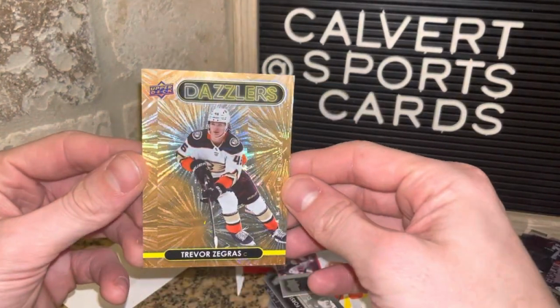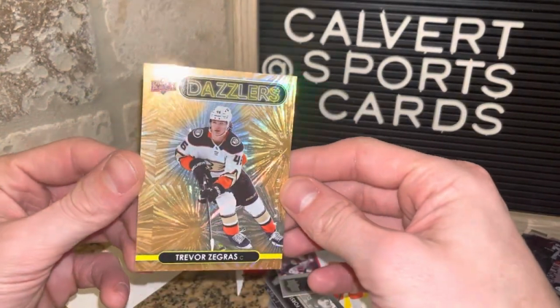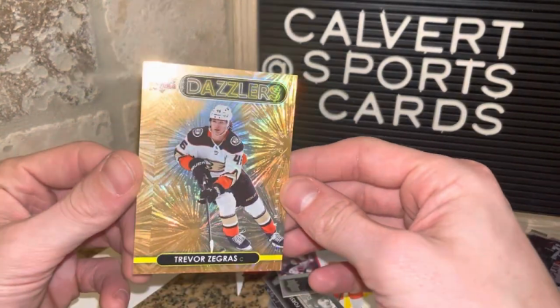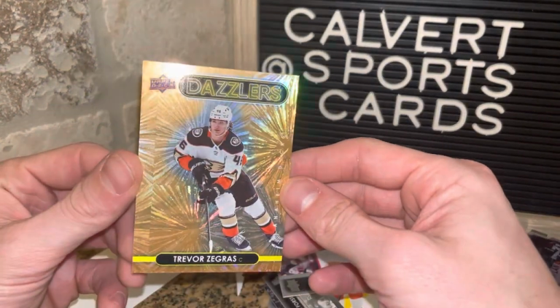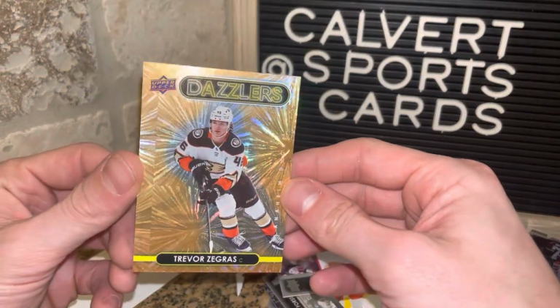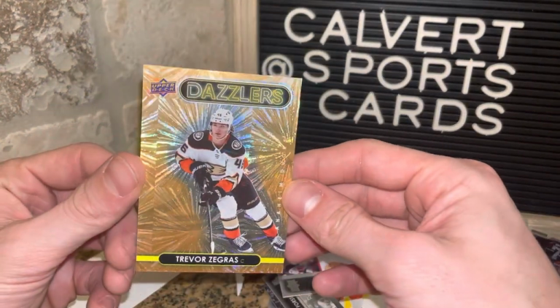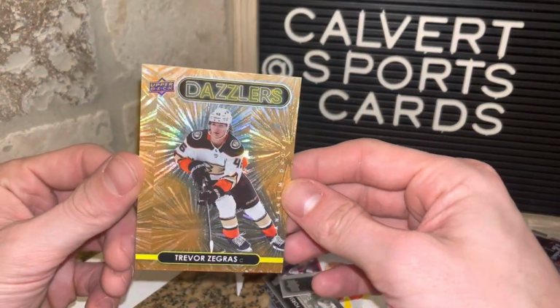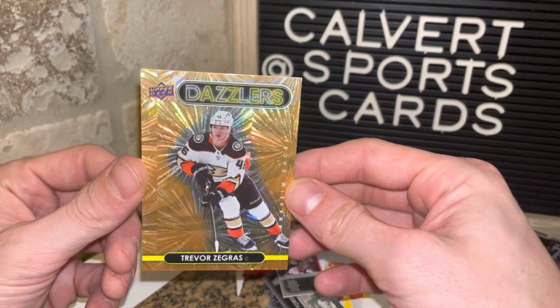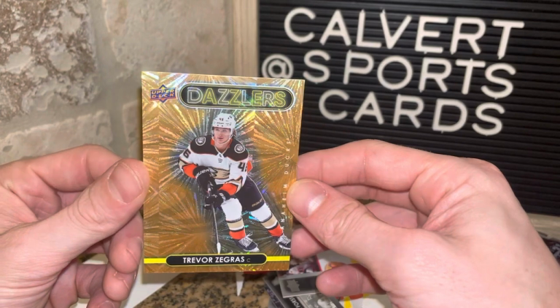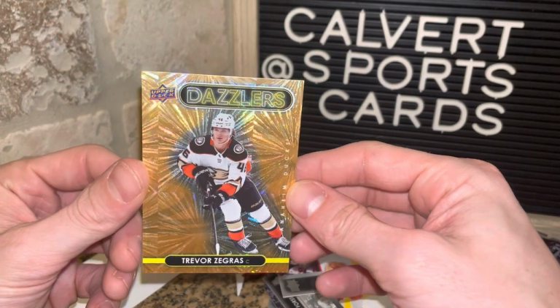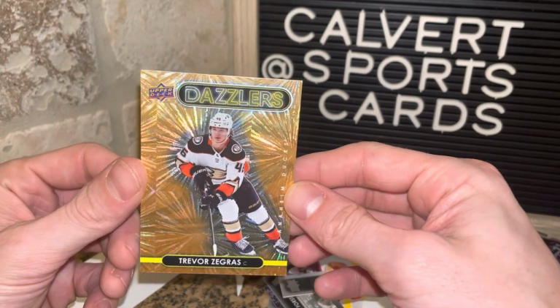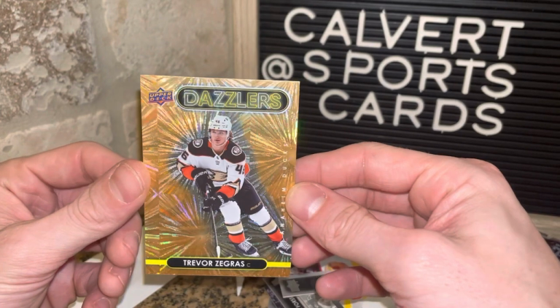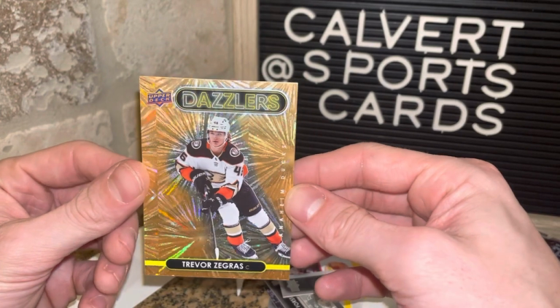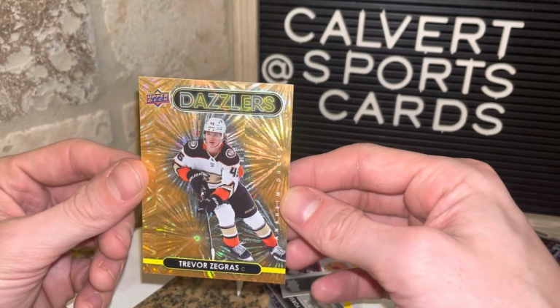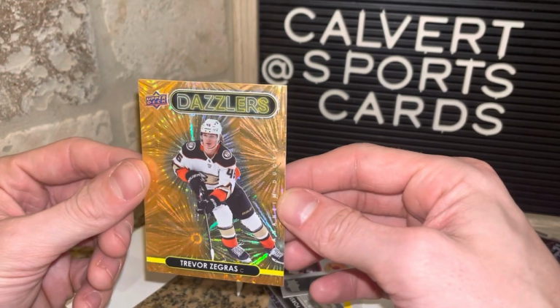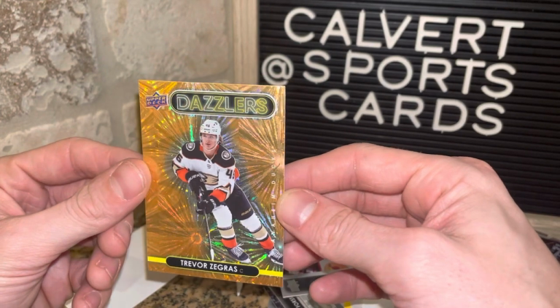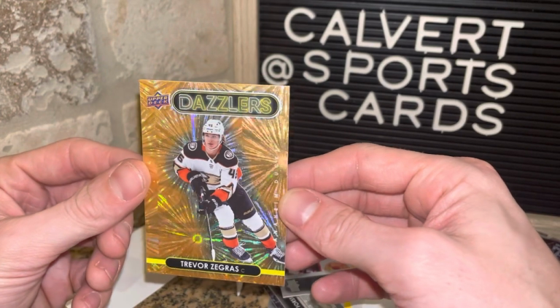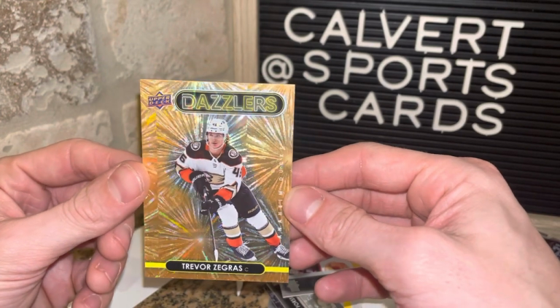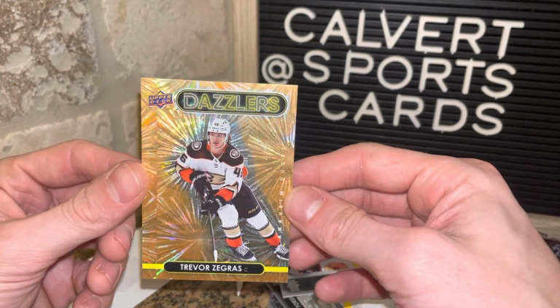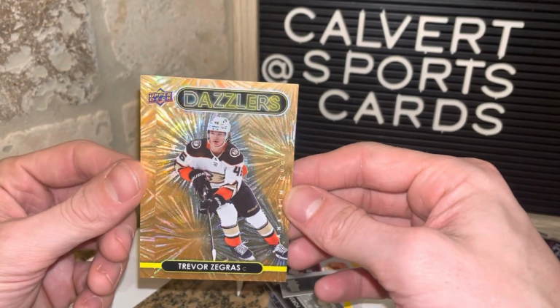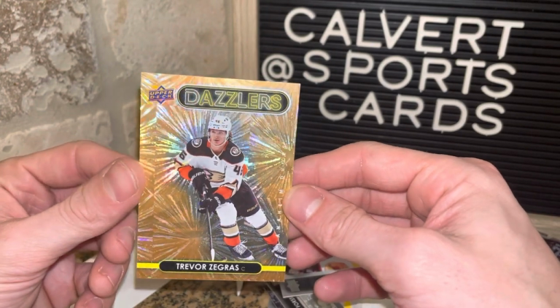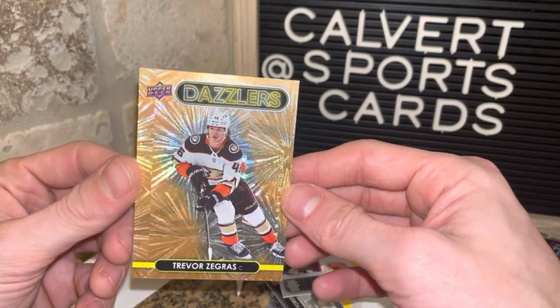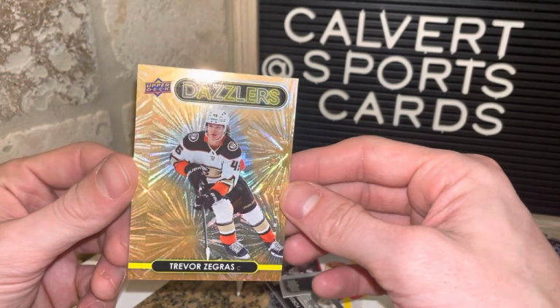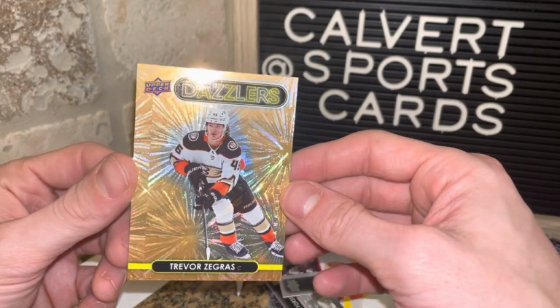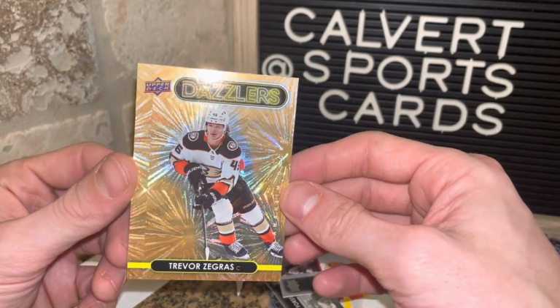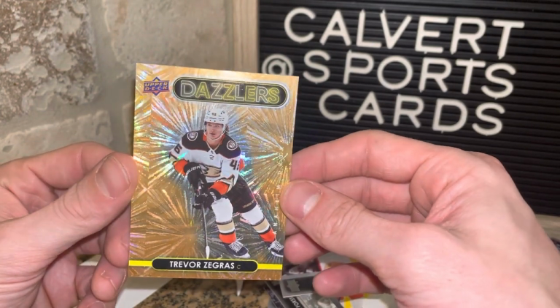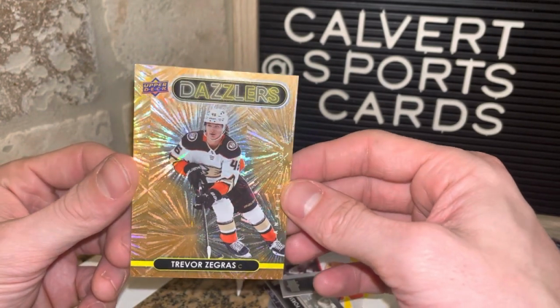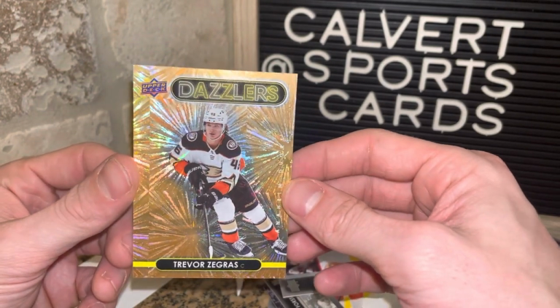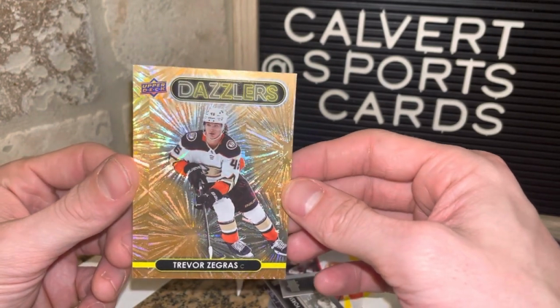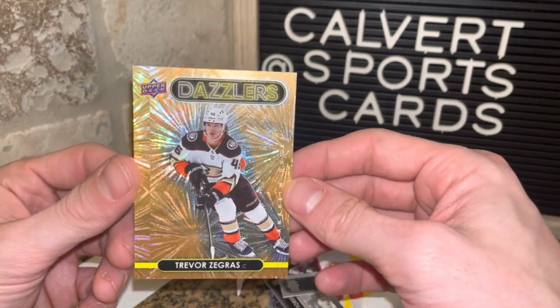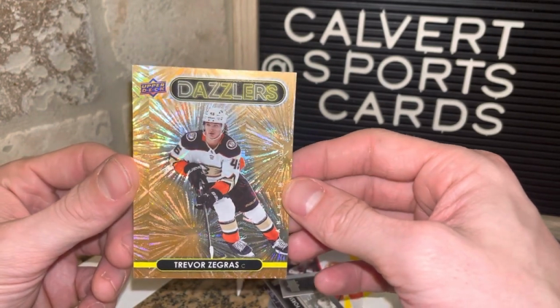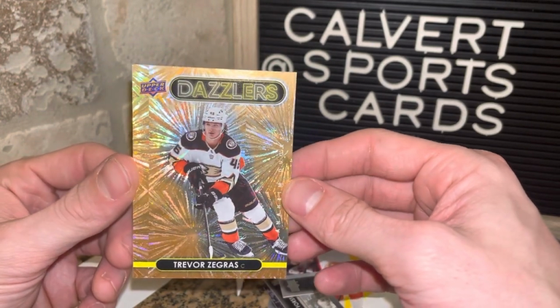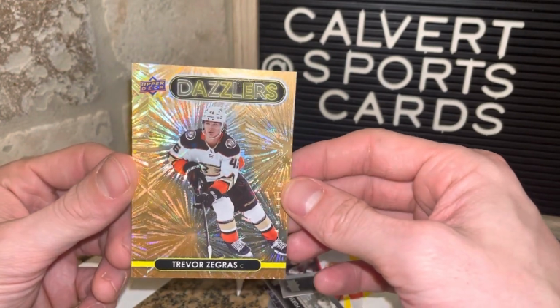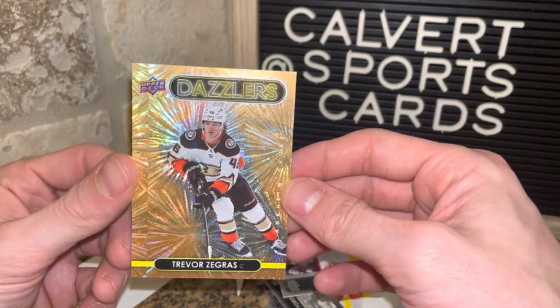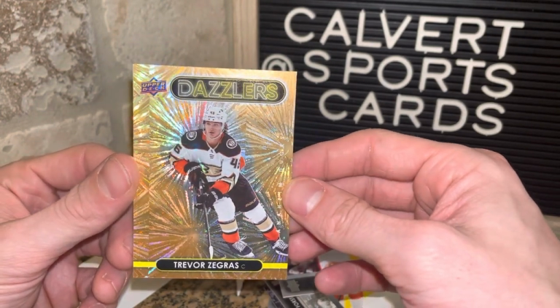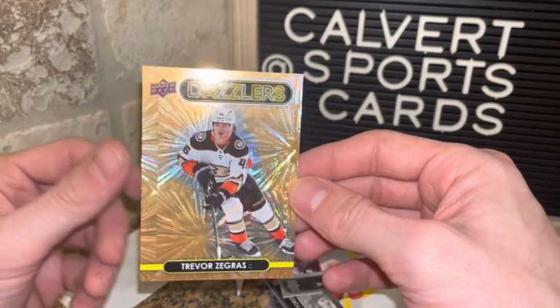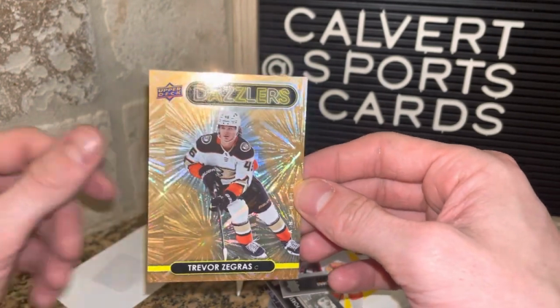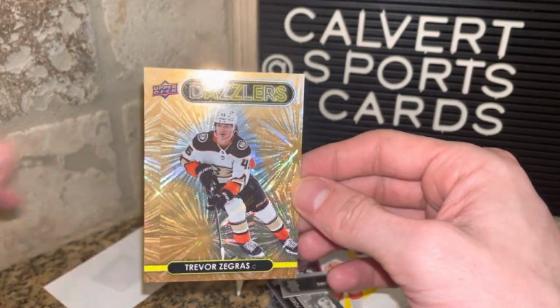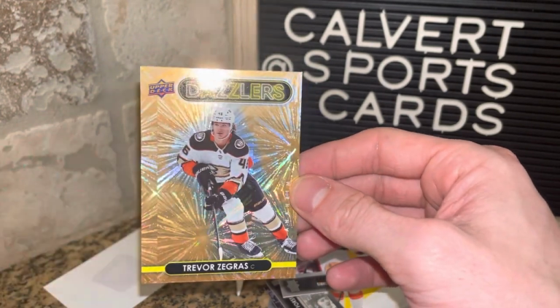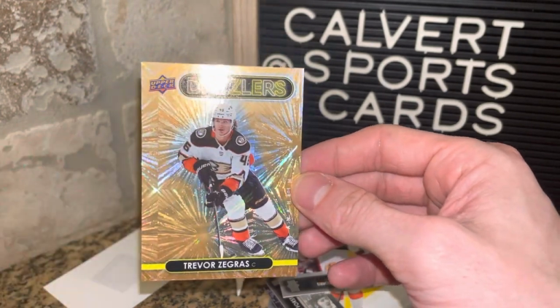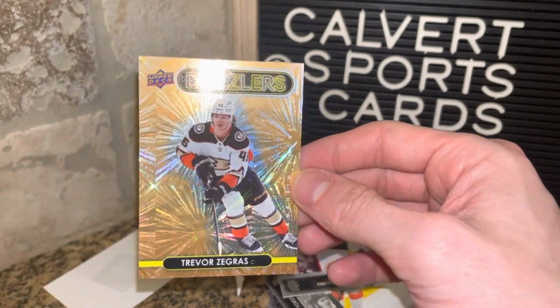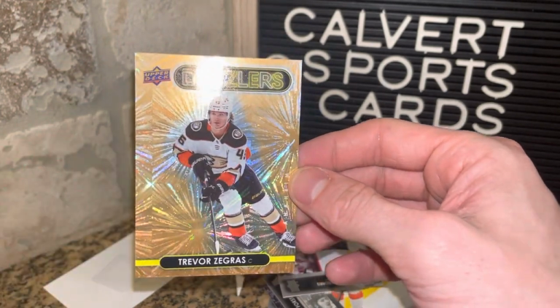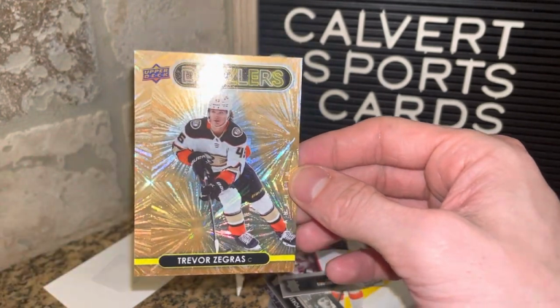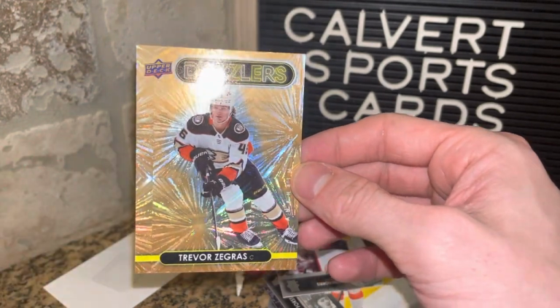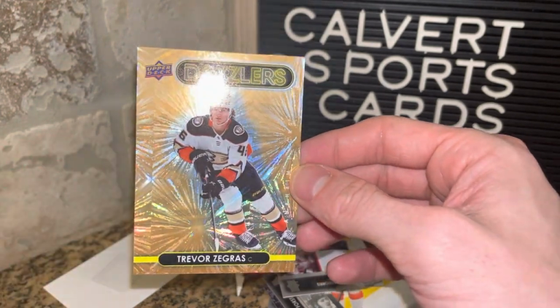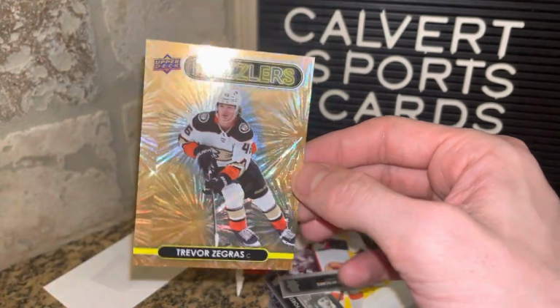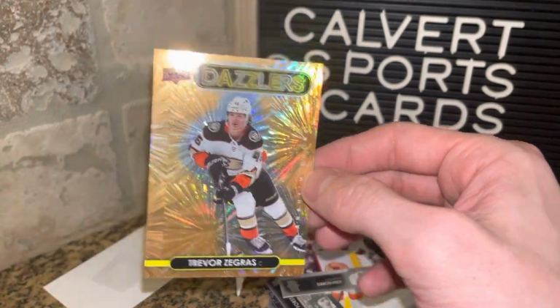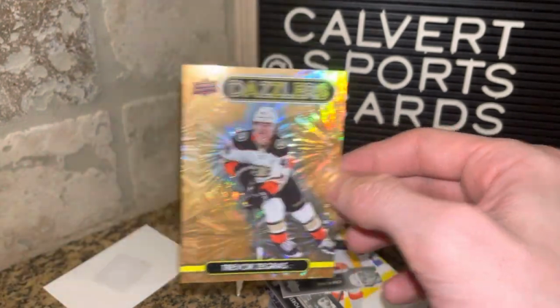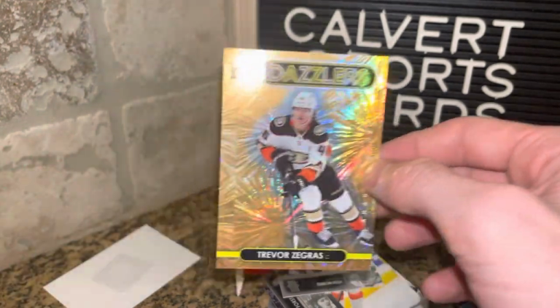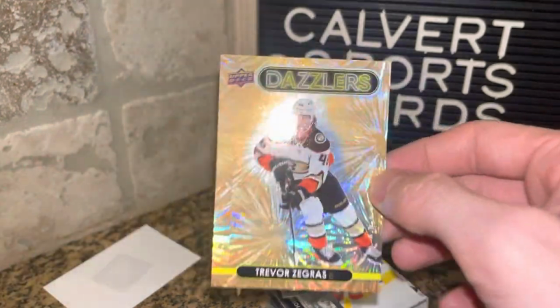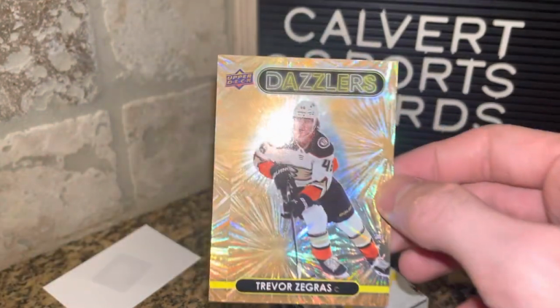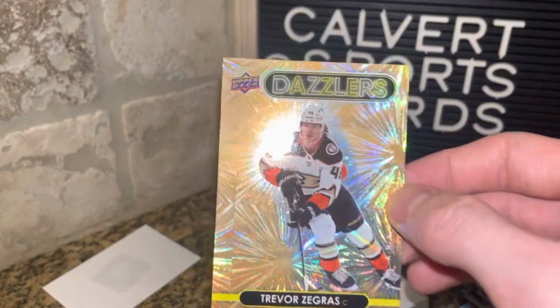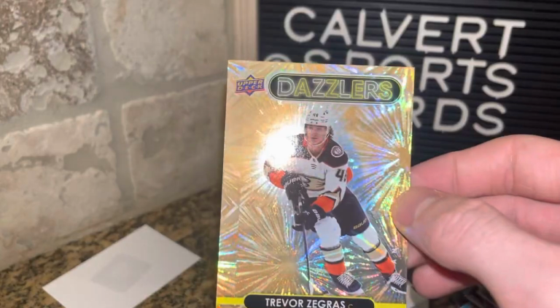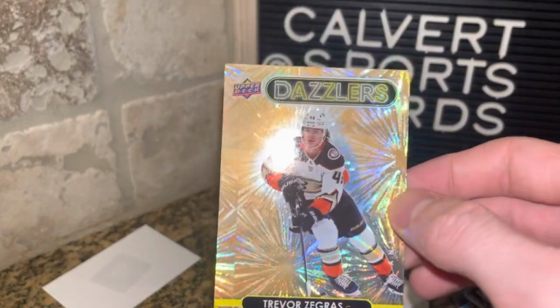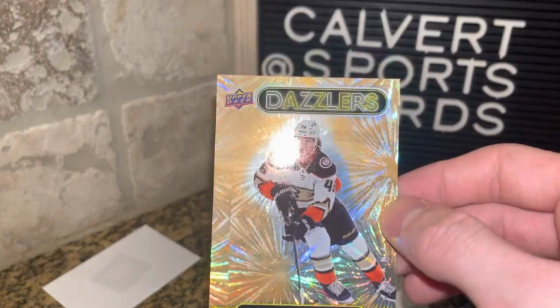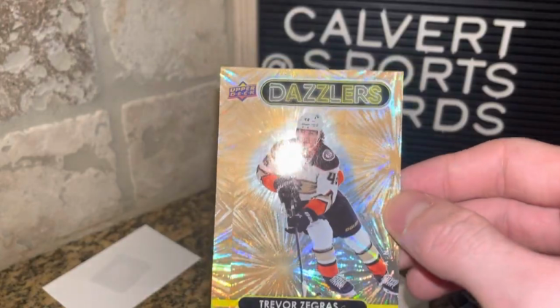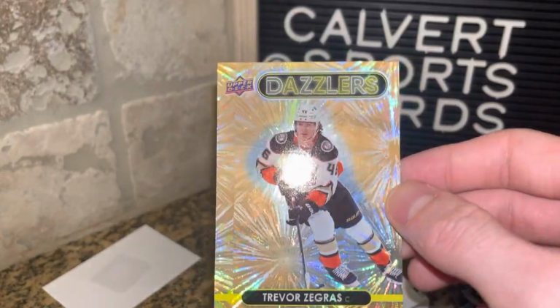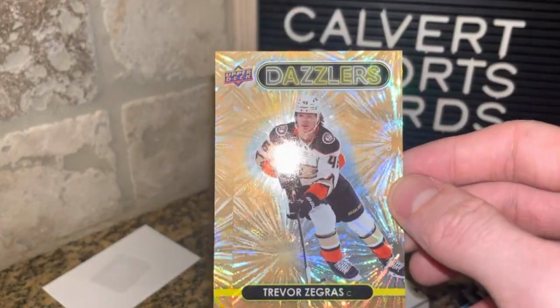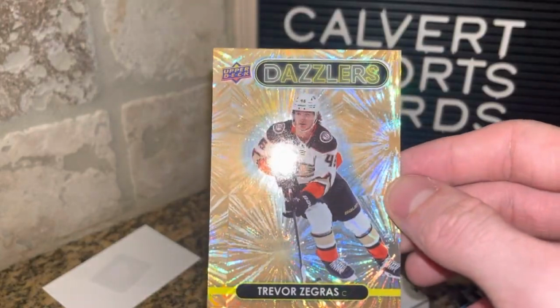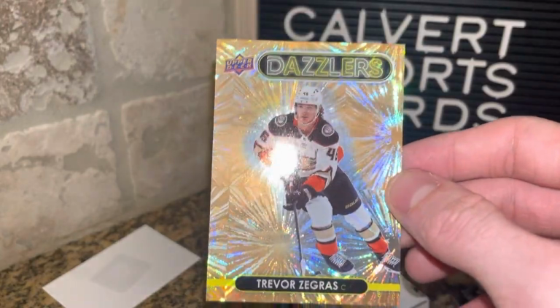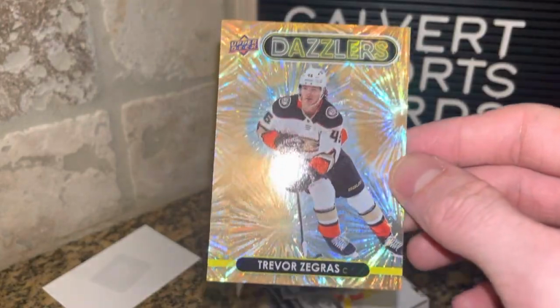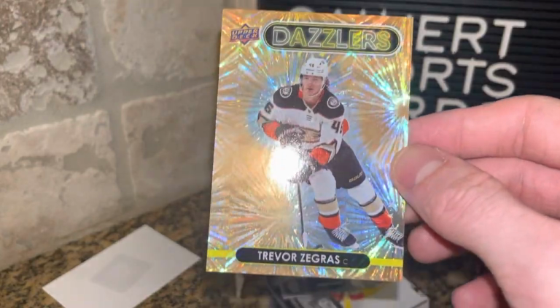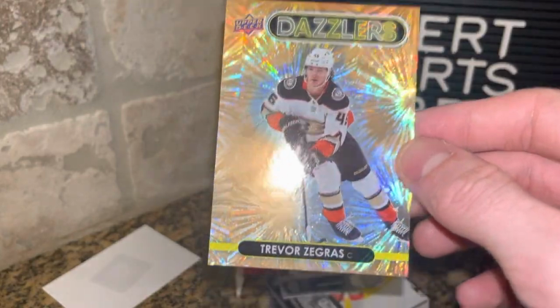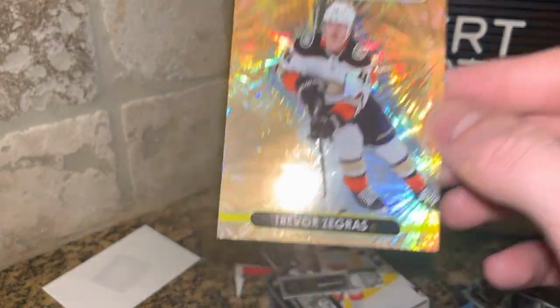We'll close it out with the Zegras. Make sure you like, comment, subscribe. Check us out on Instagram at Calvert underscore Sports underscore Cards, and until next time — peace.